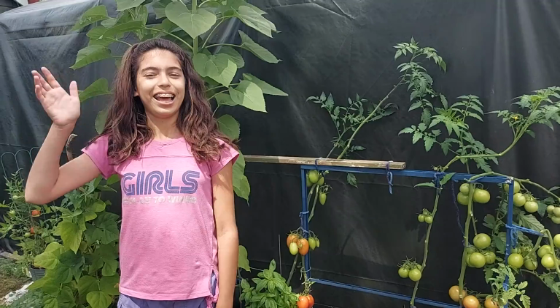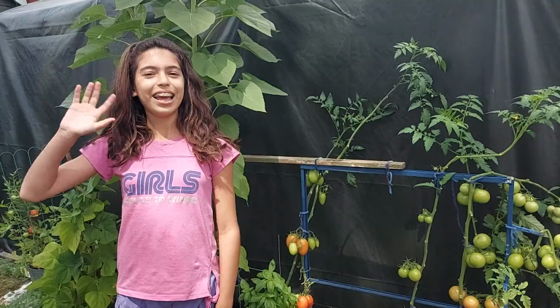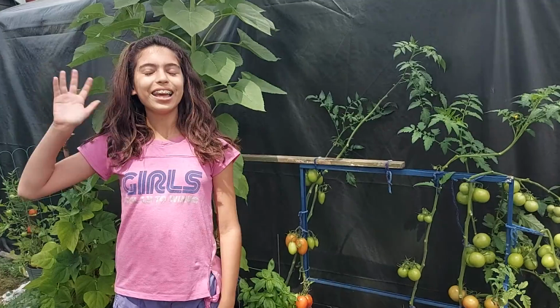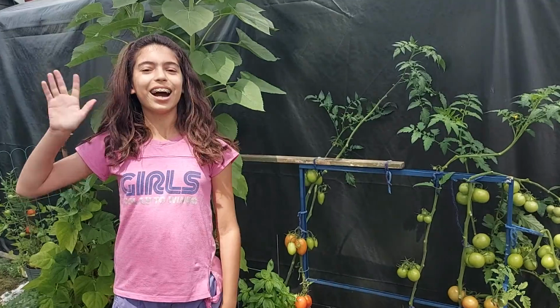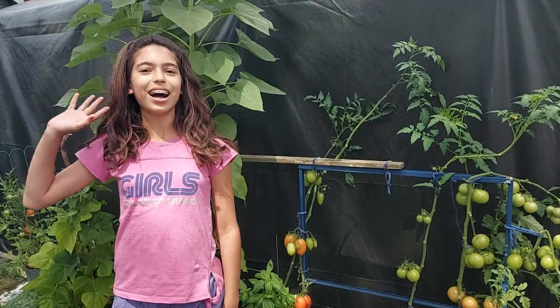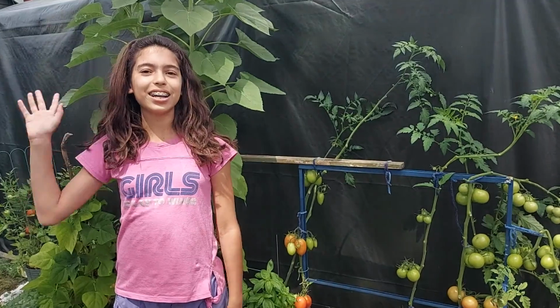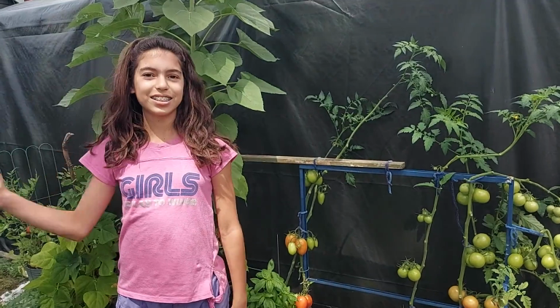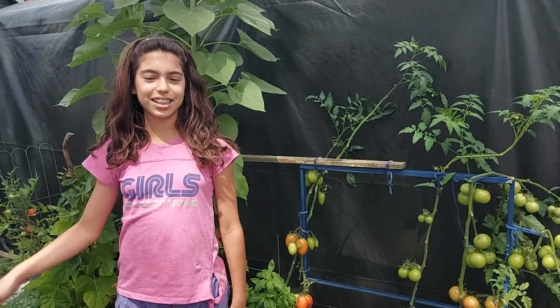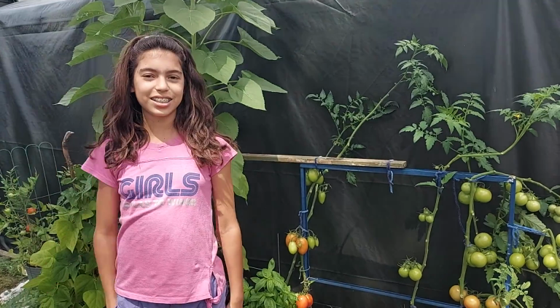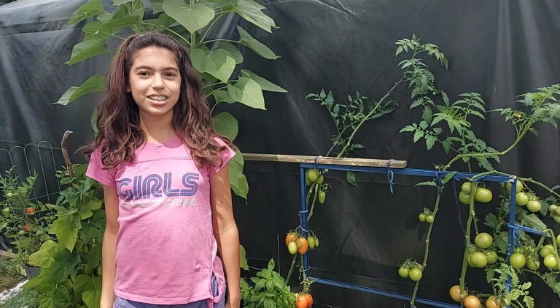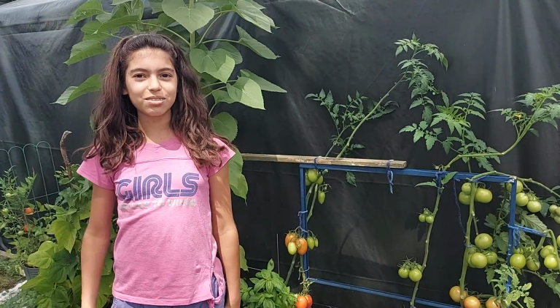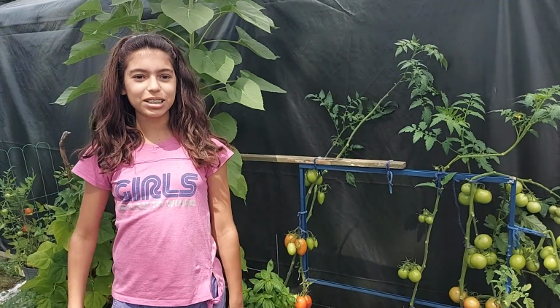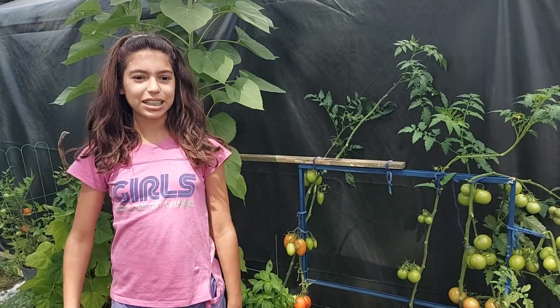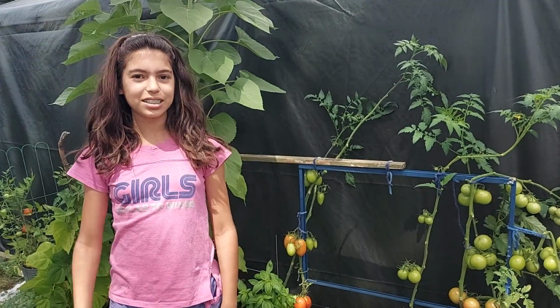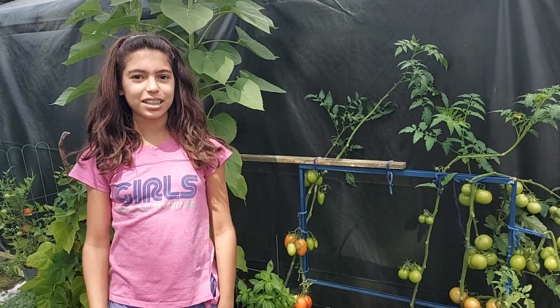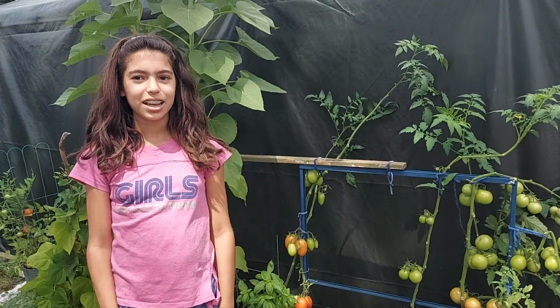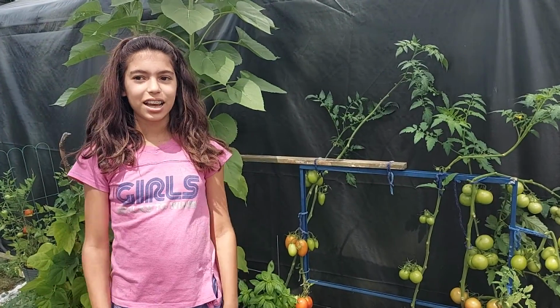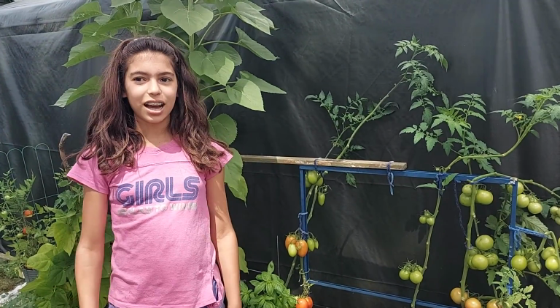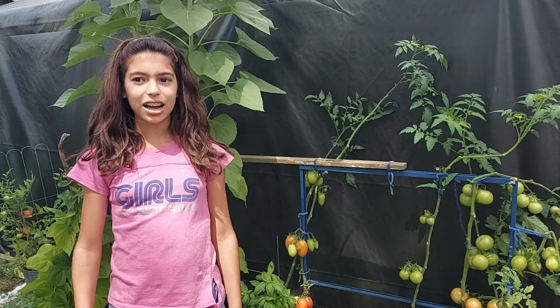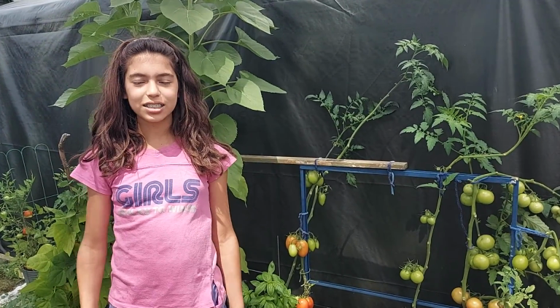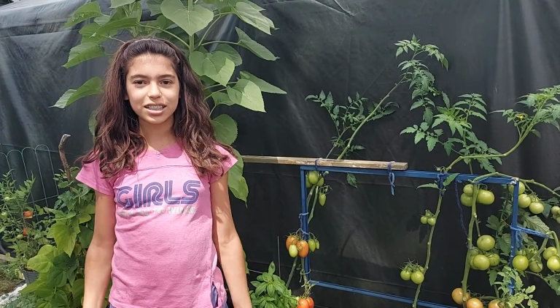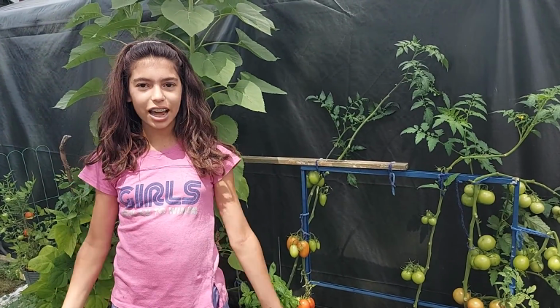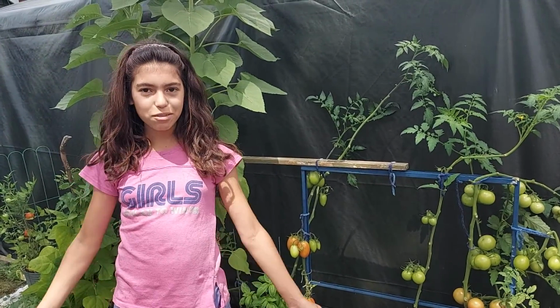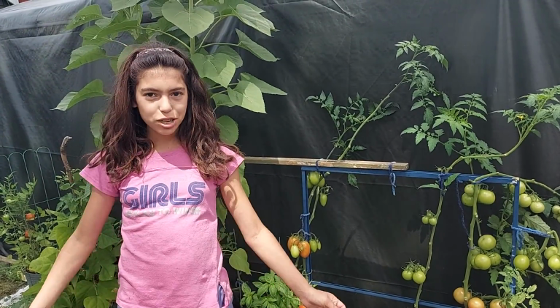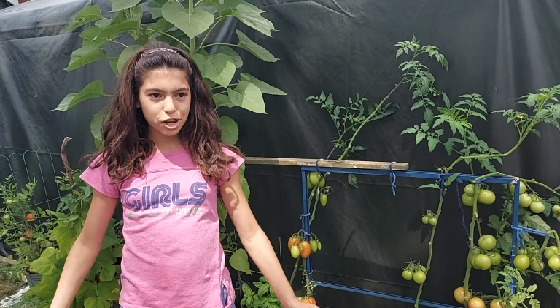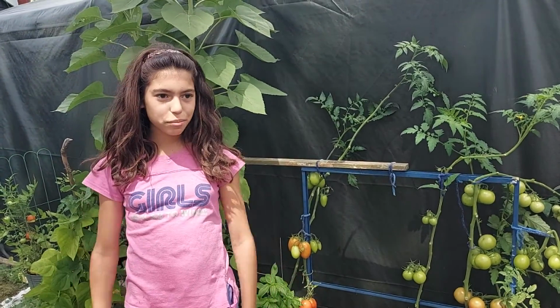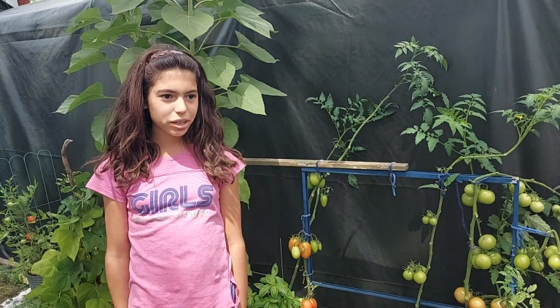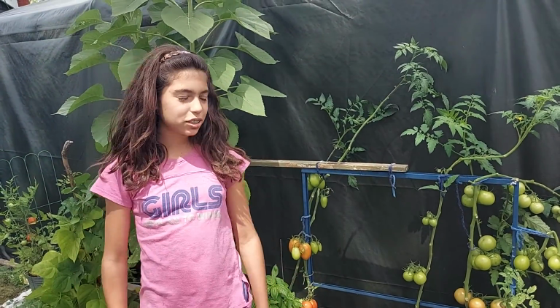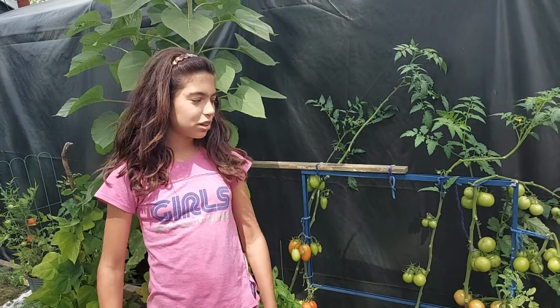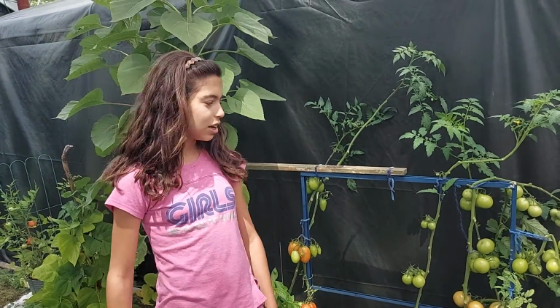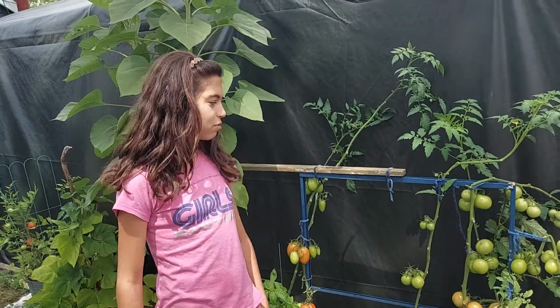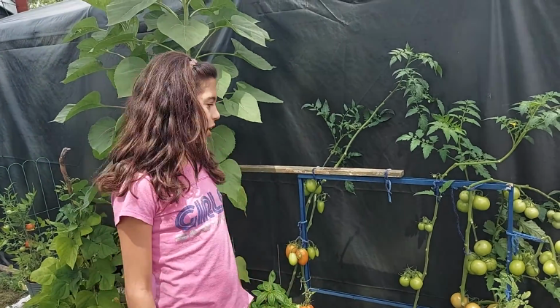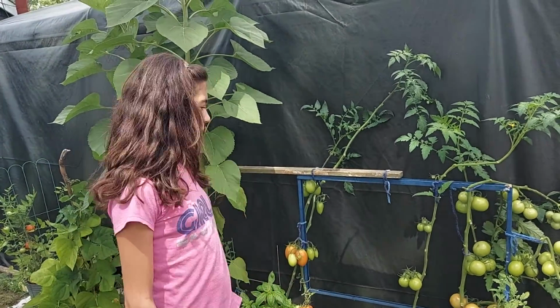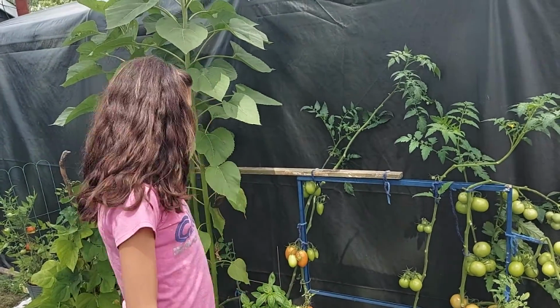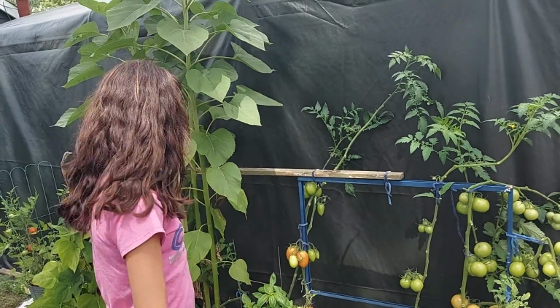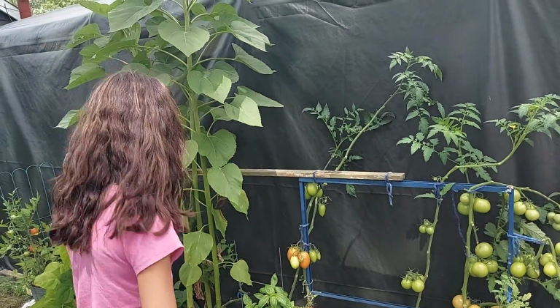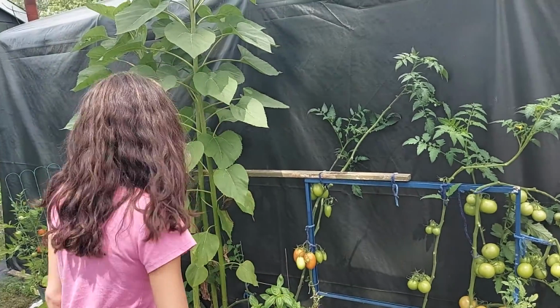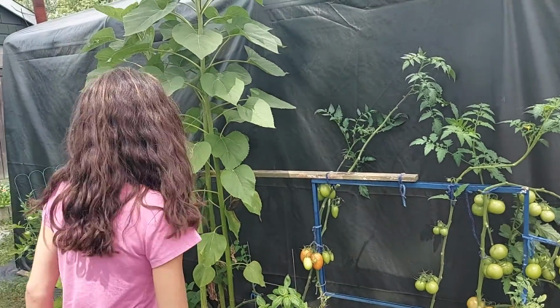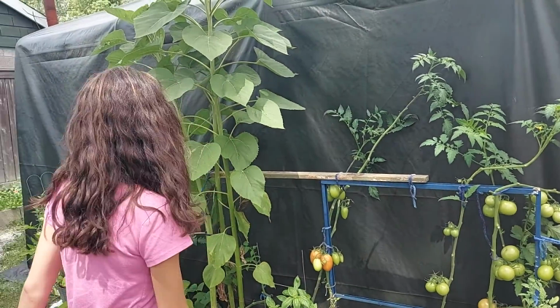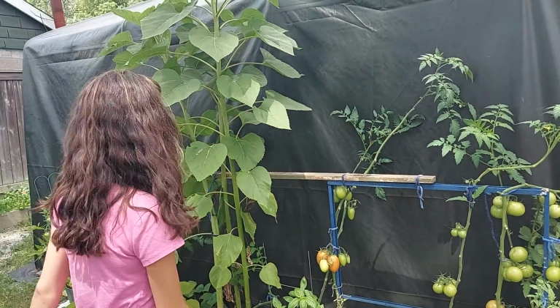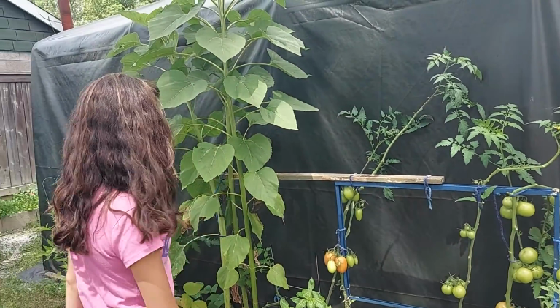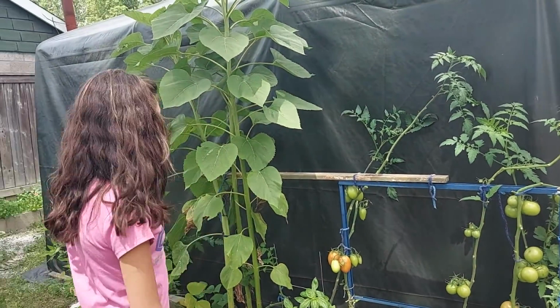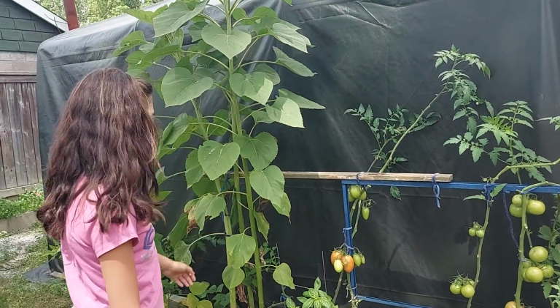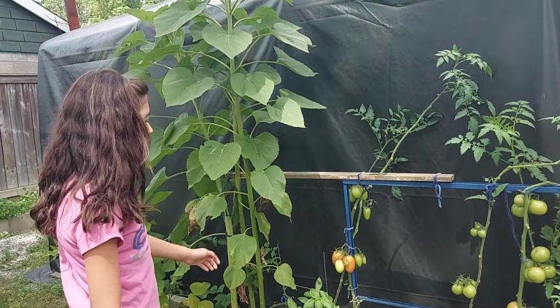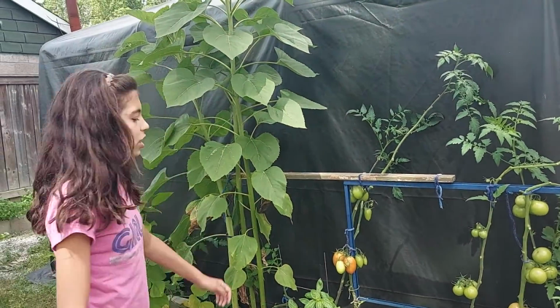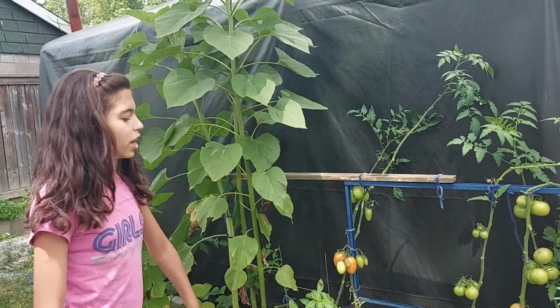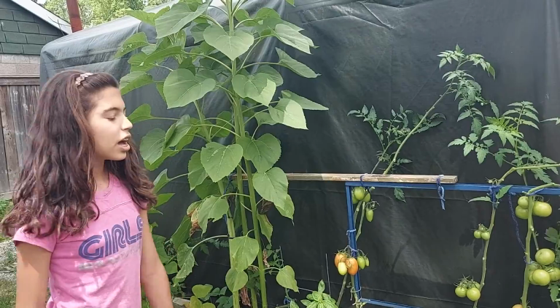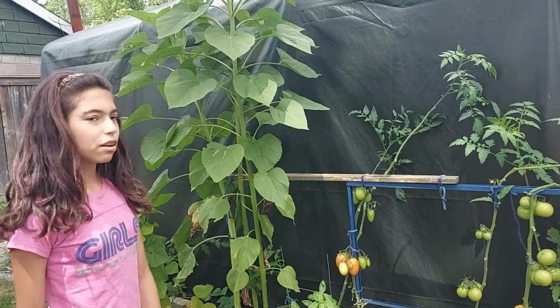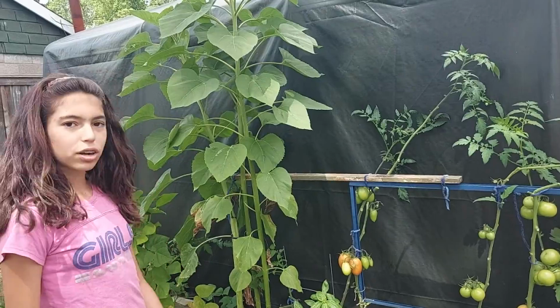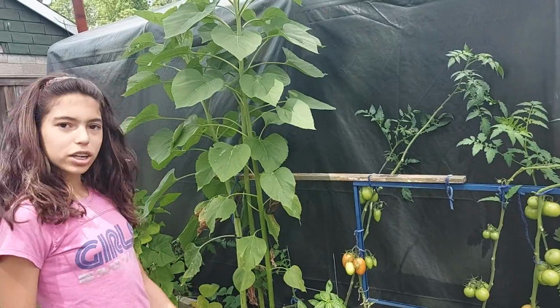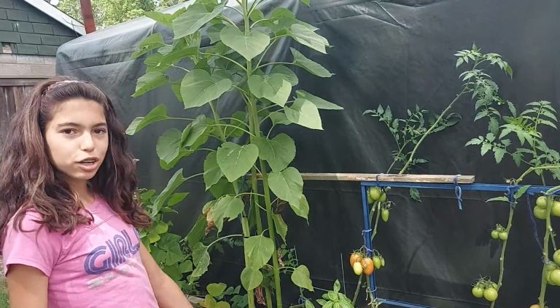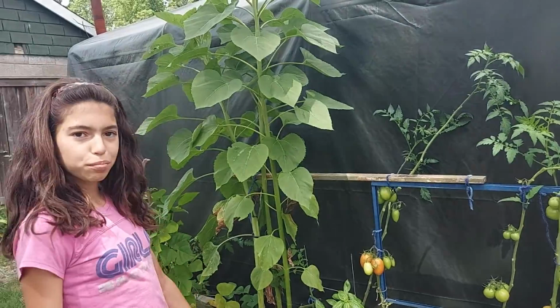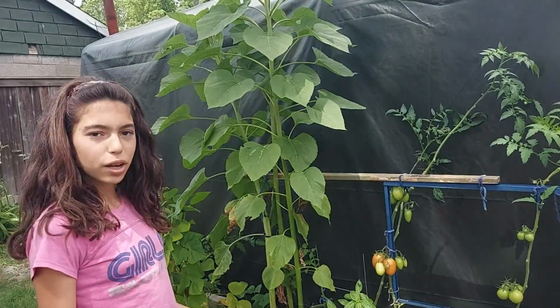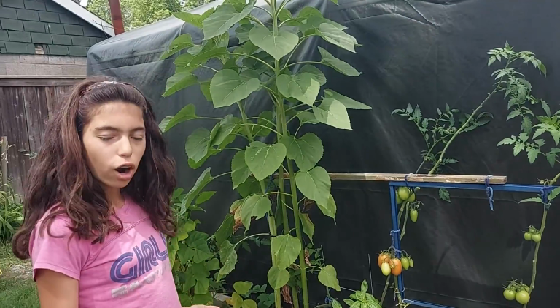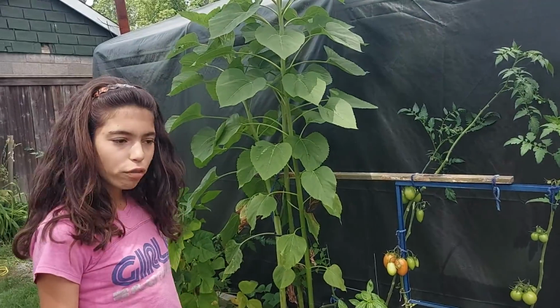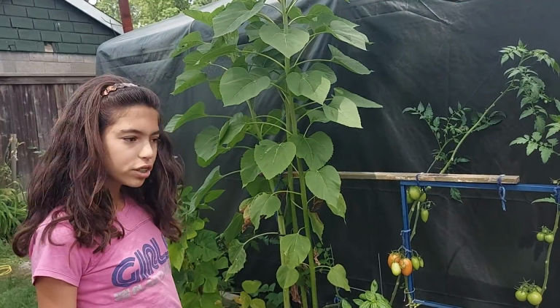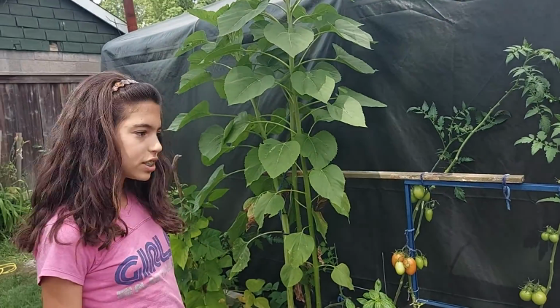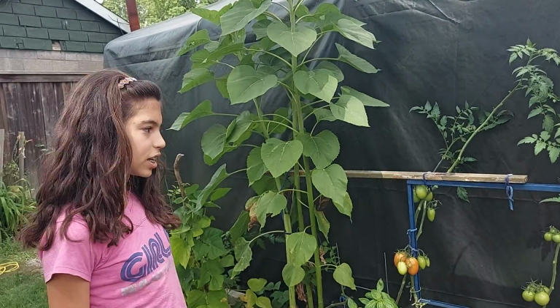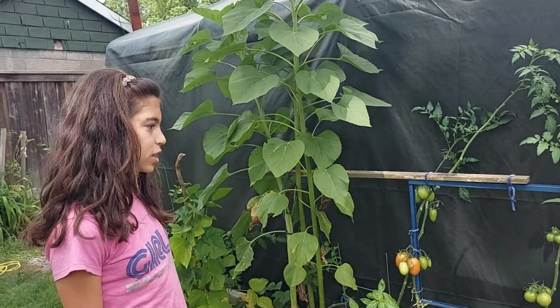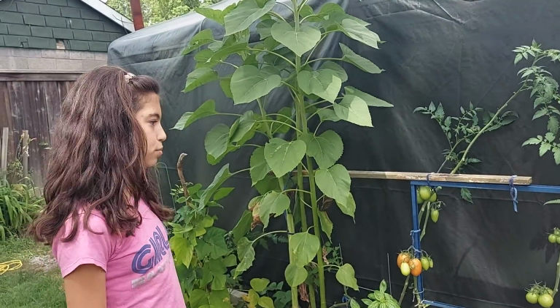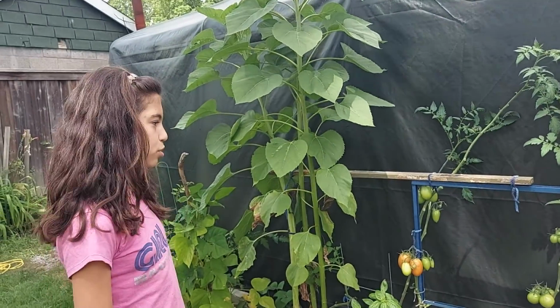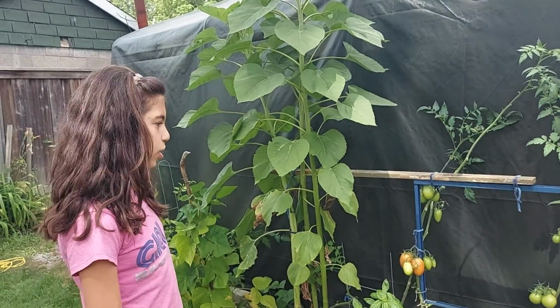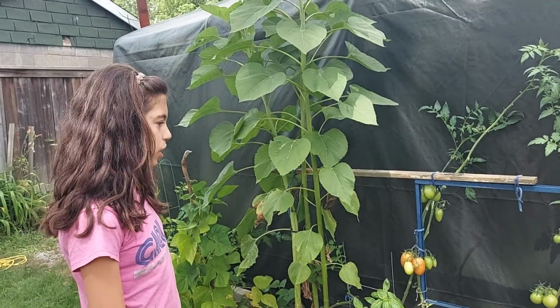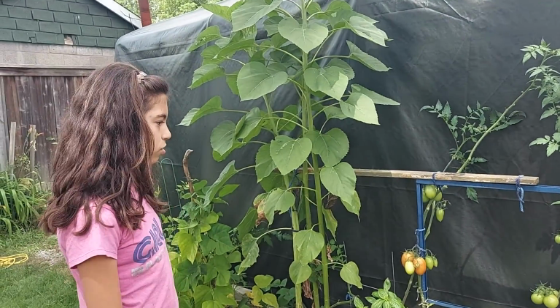Hey guys, it's Louise. Today I'm going to be doing a video about our garden, and we're going to be harvesting some tomatoes.